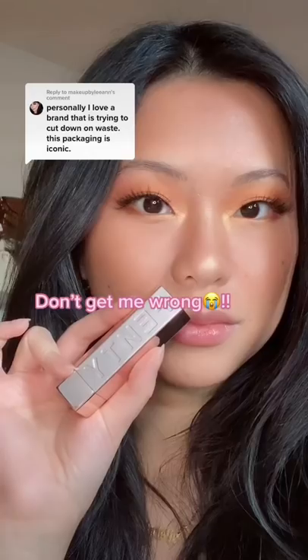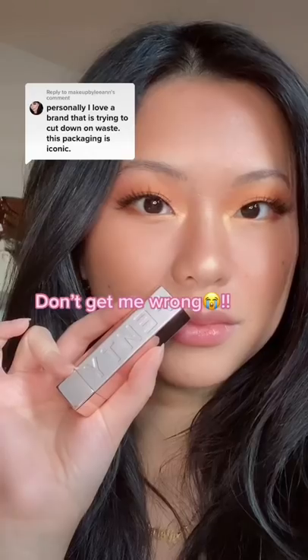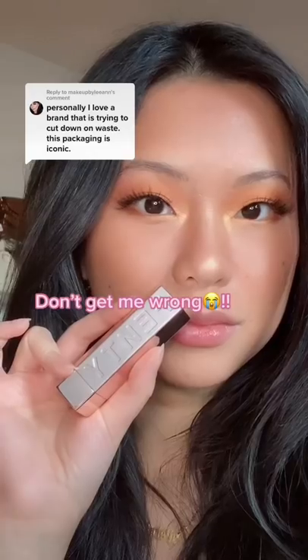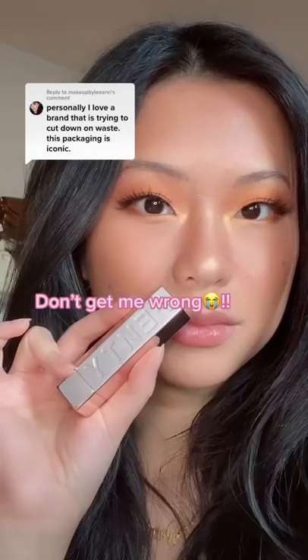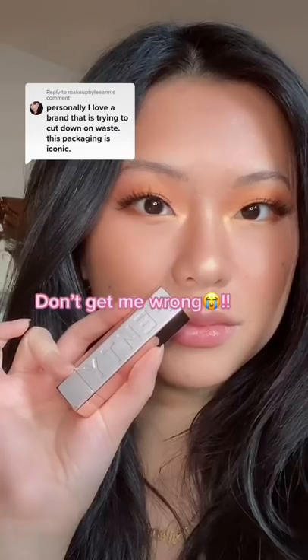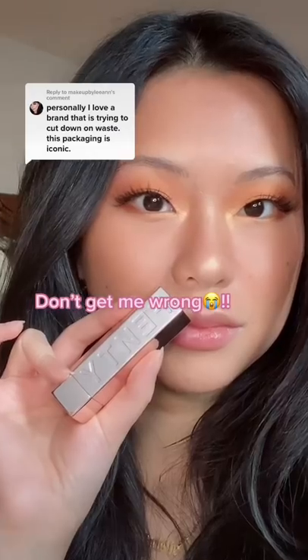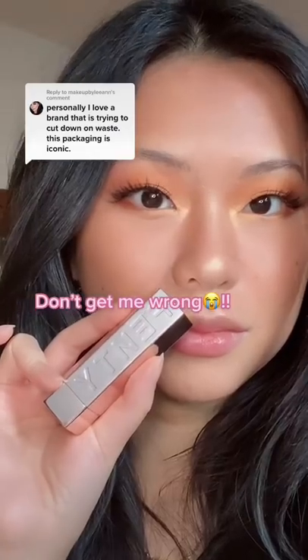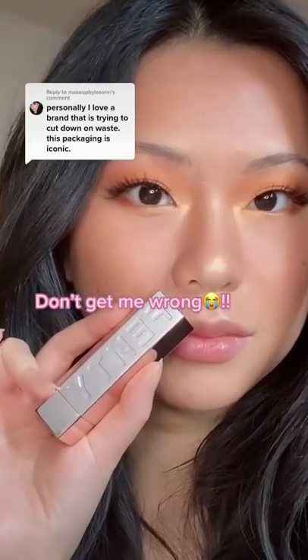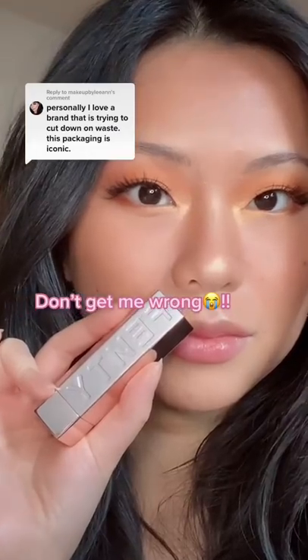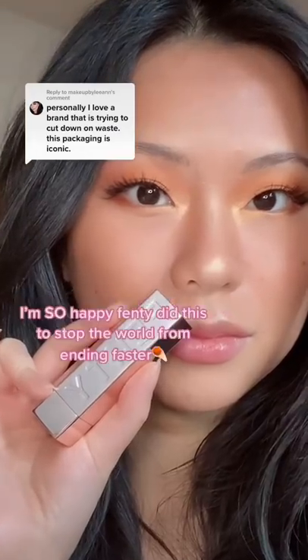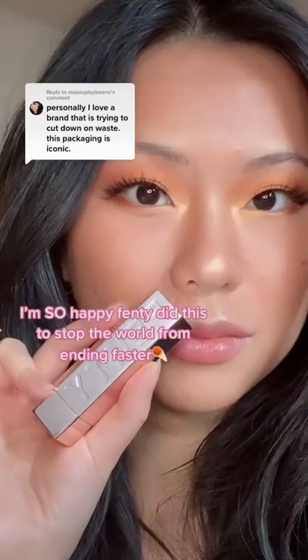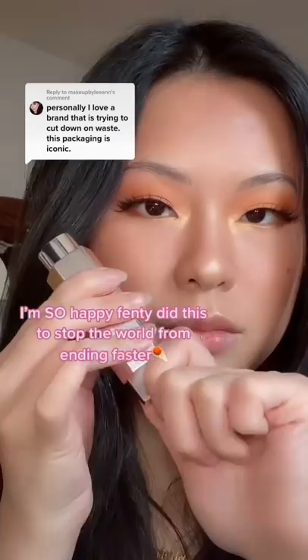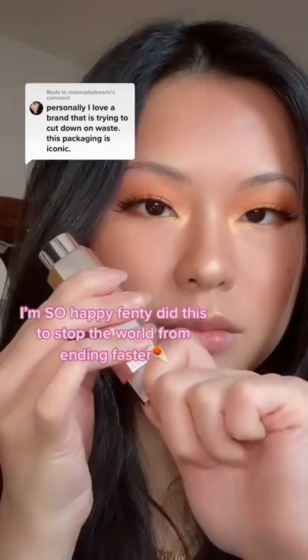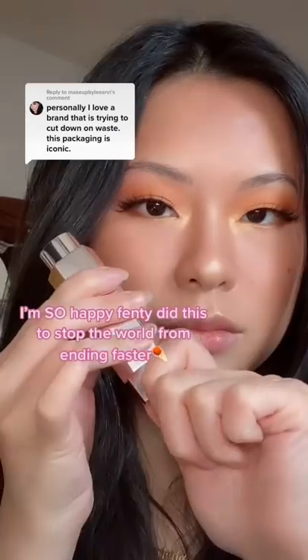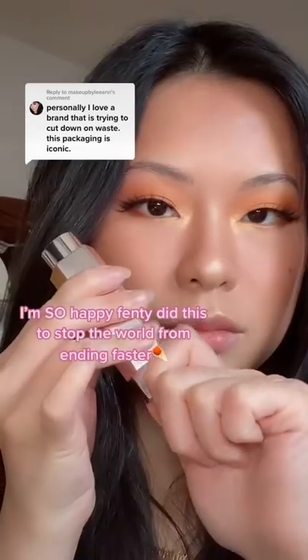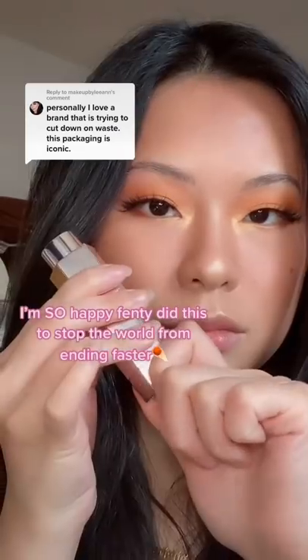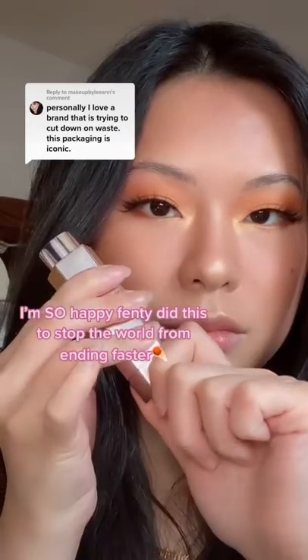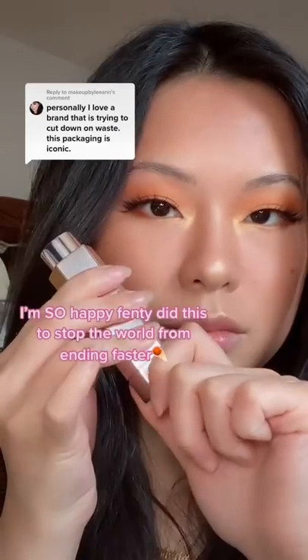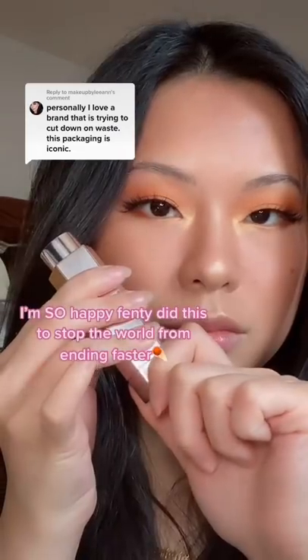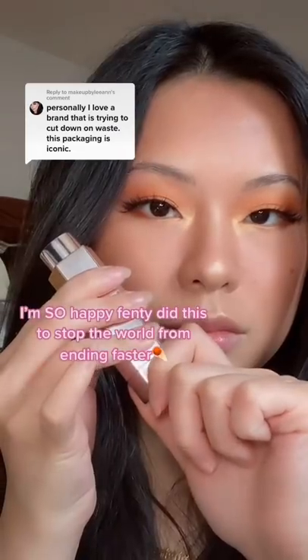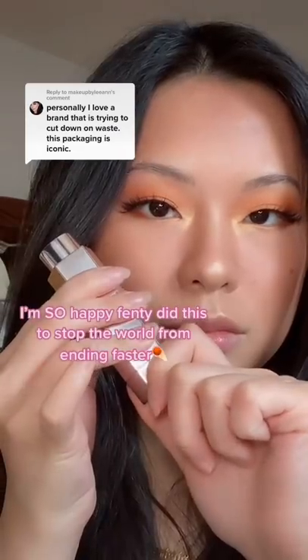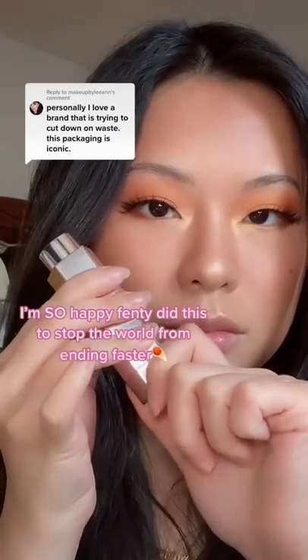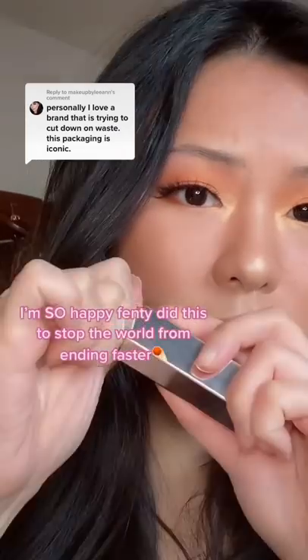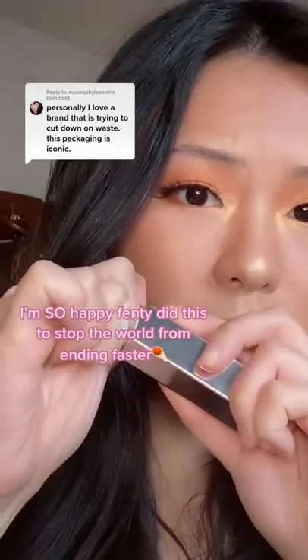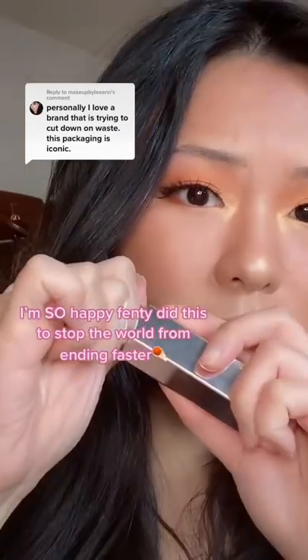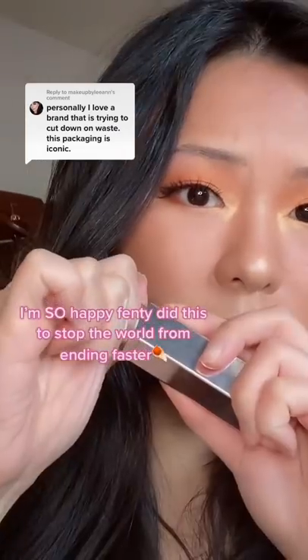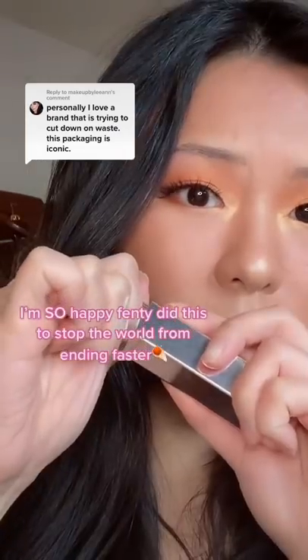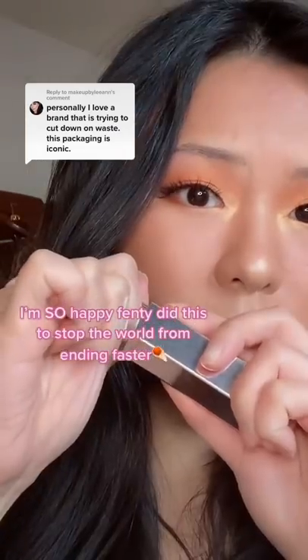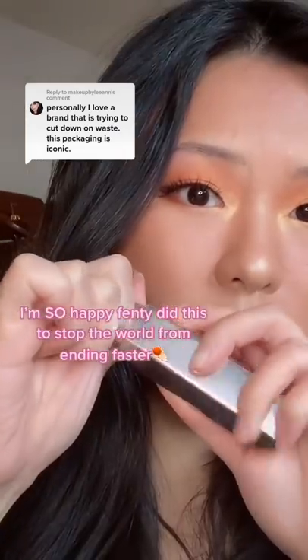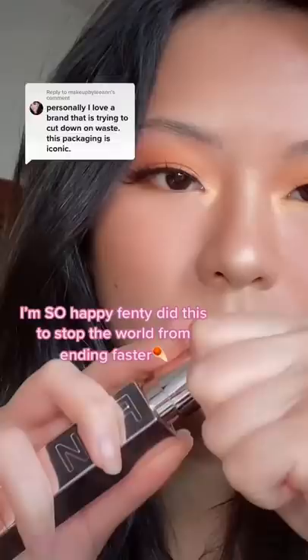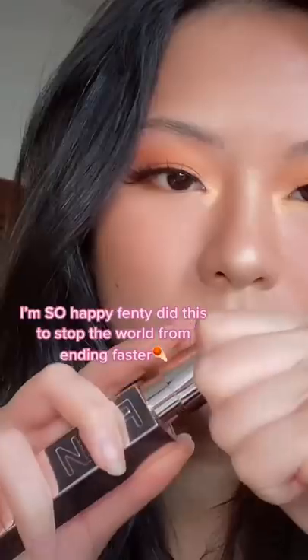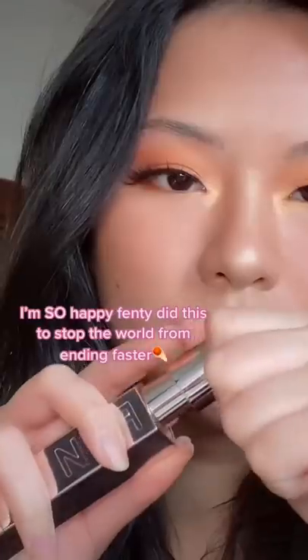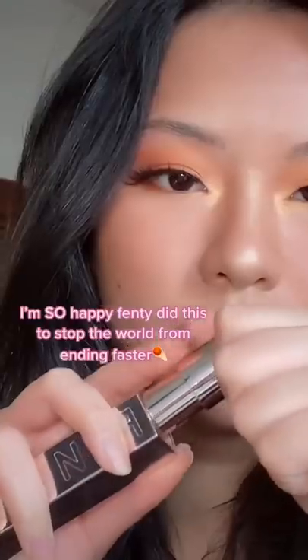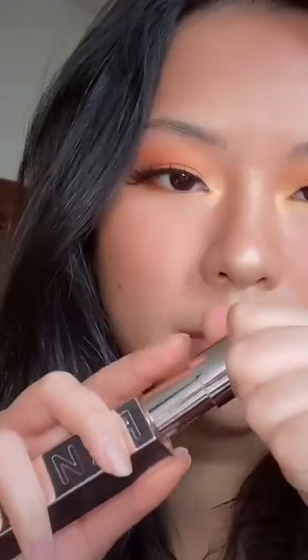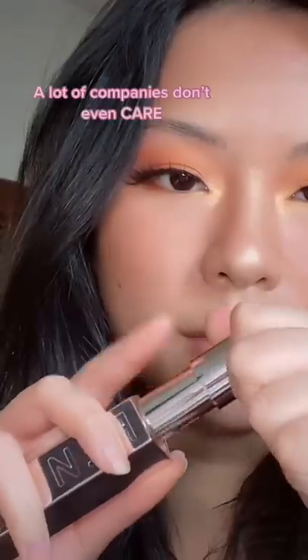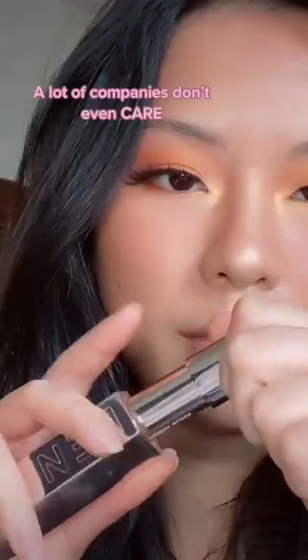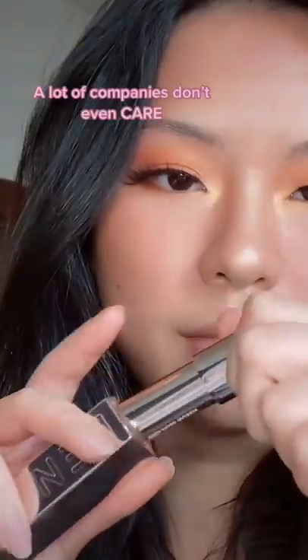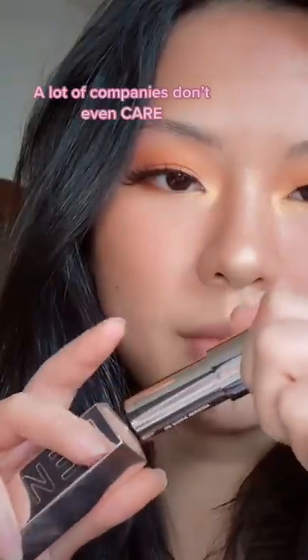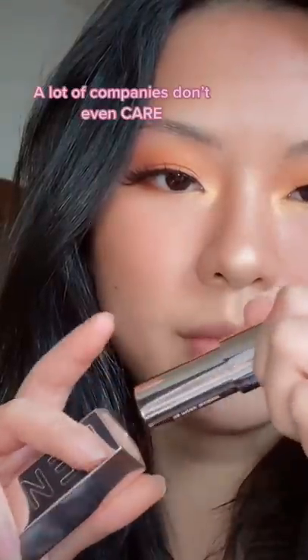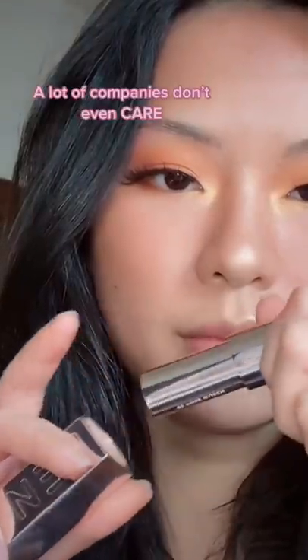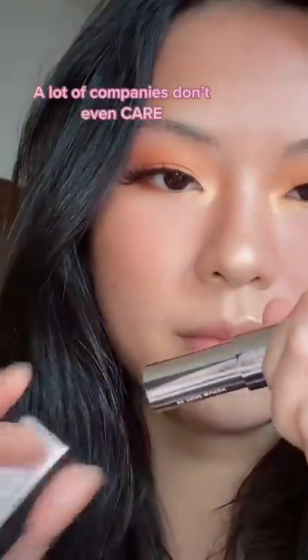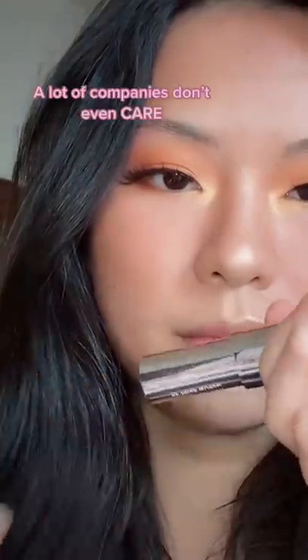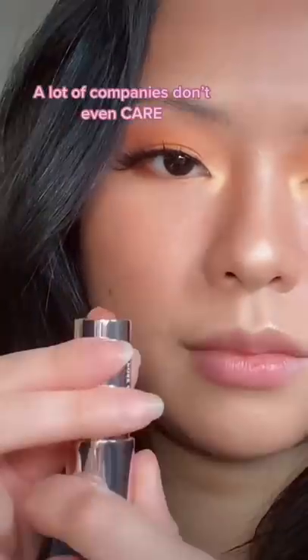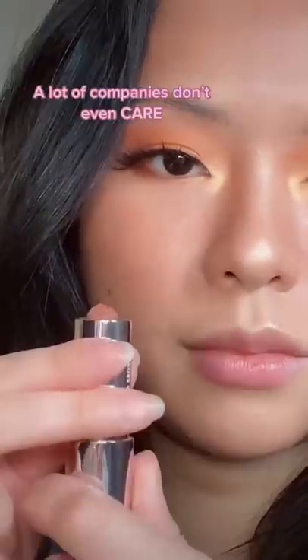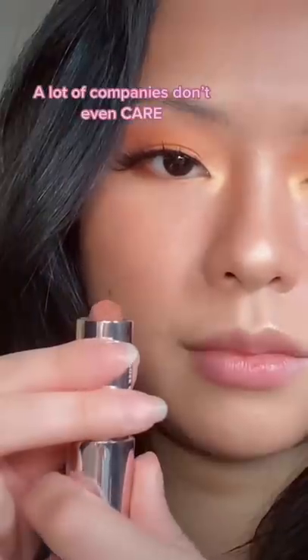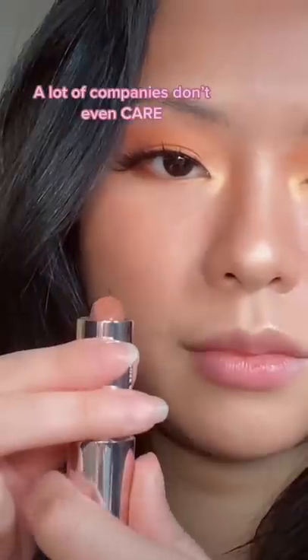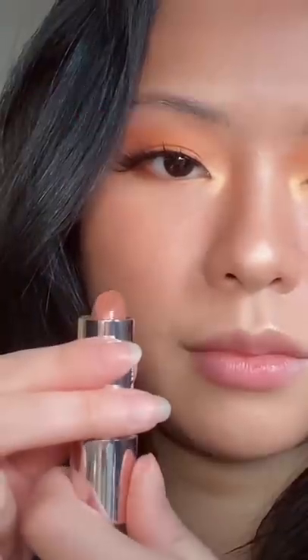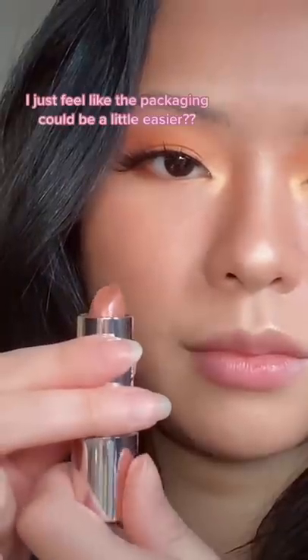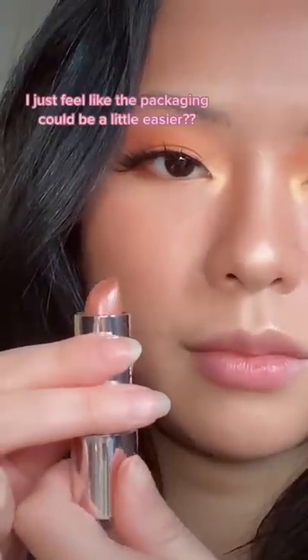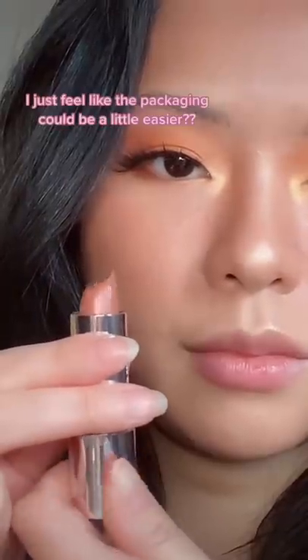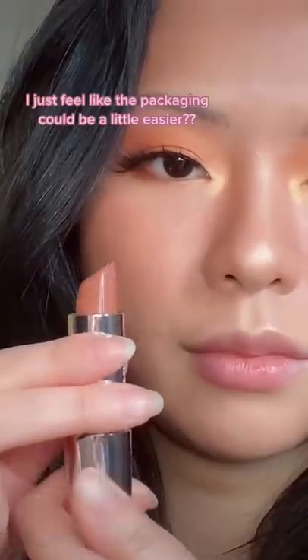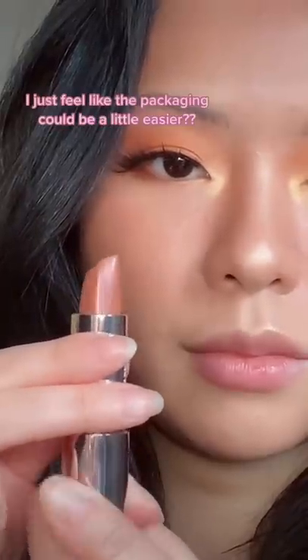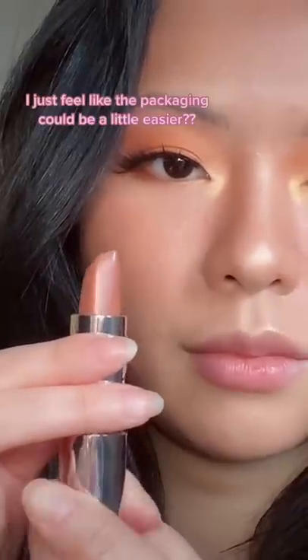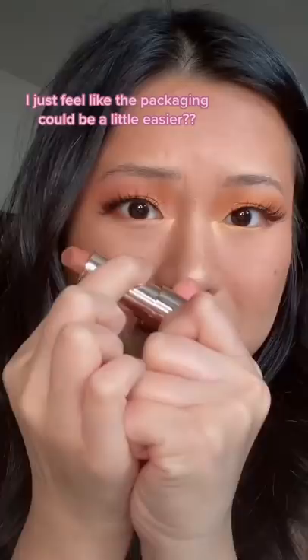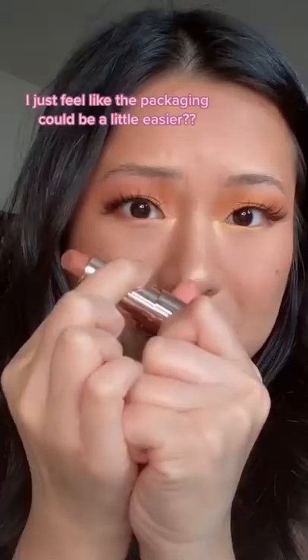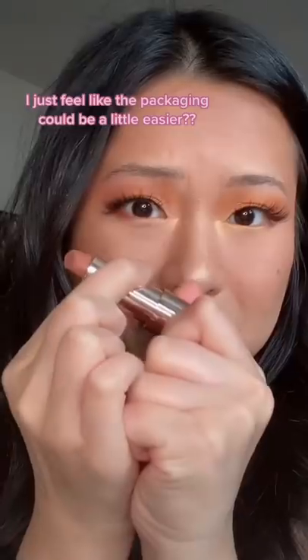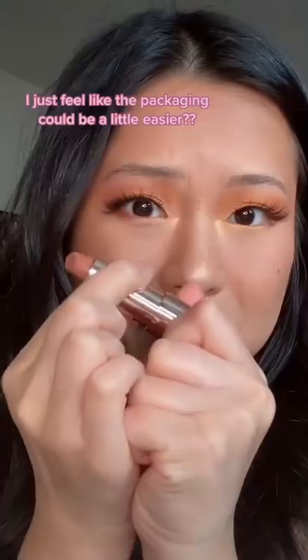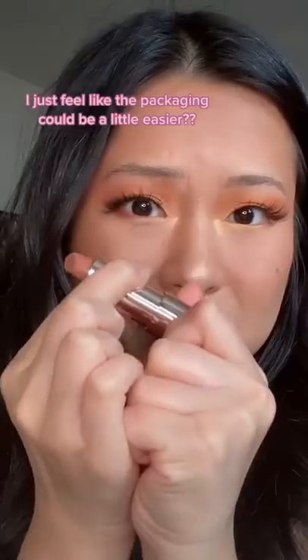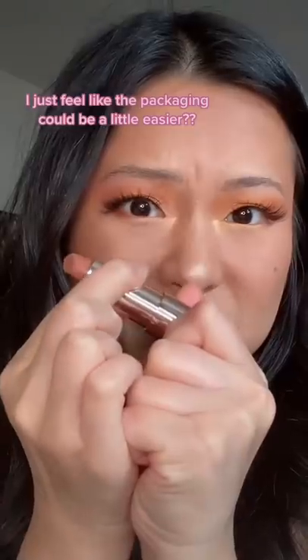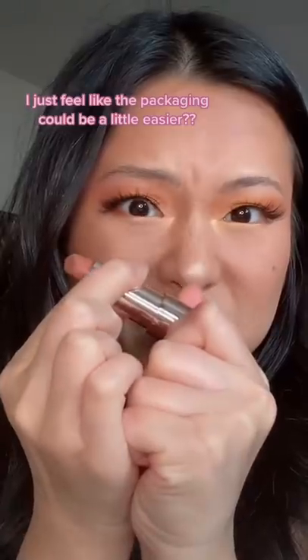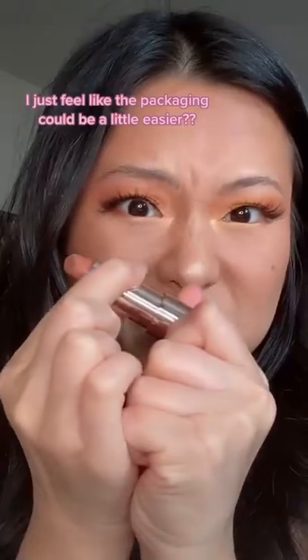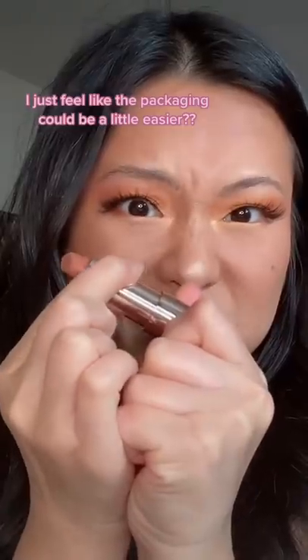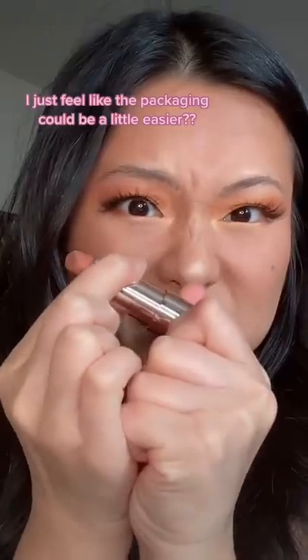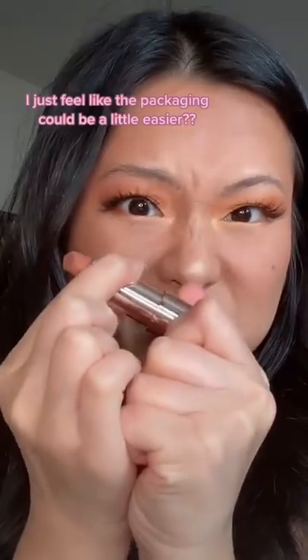Don't get me wrong, I'm so happy Fenty did this — stop the world from ending faster. A lot of companies don't even care. I just feel like the packaging could be a little easier.